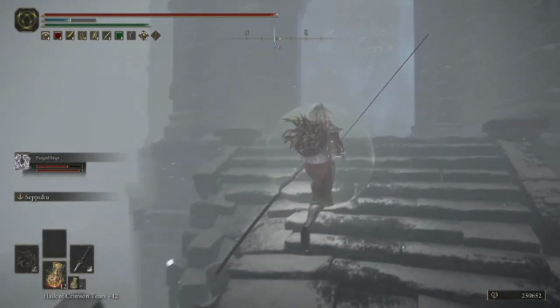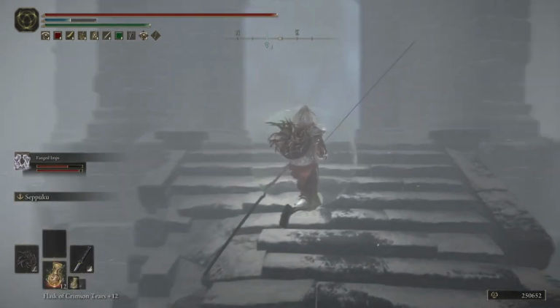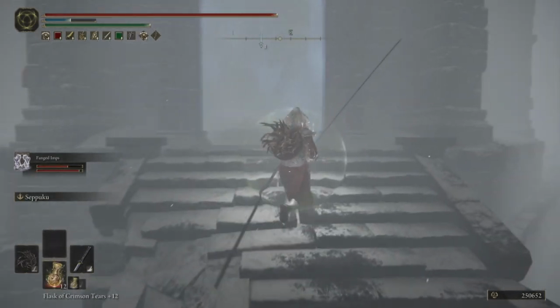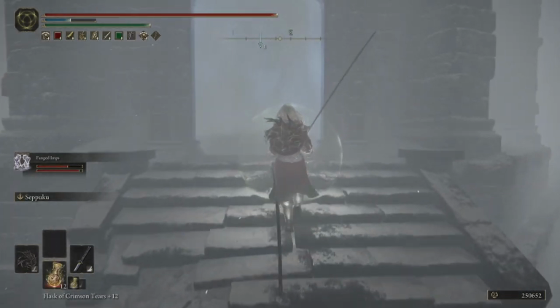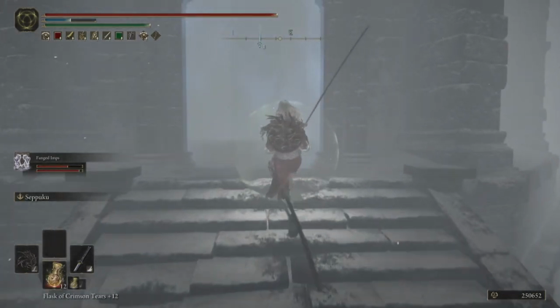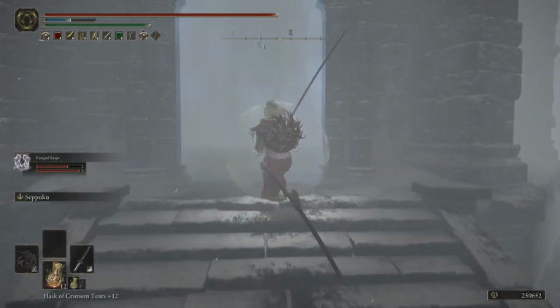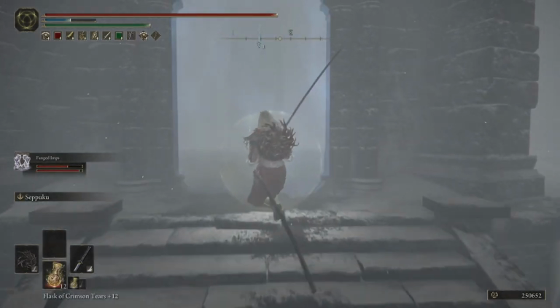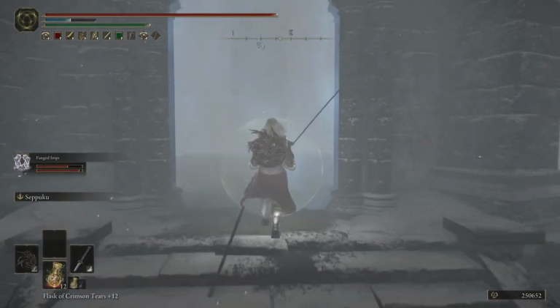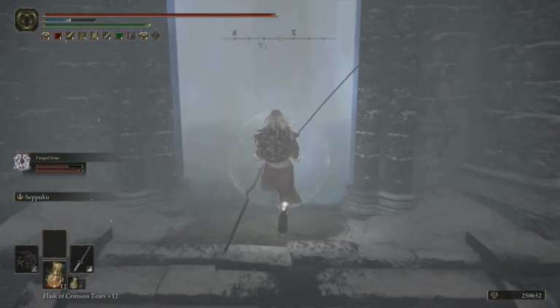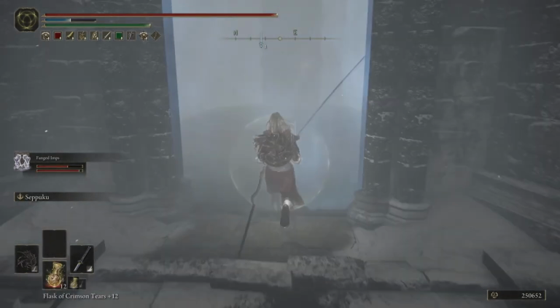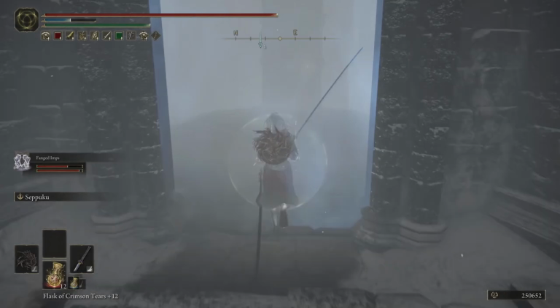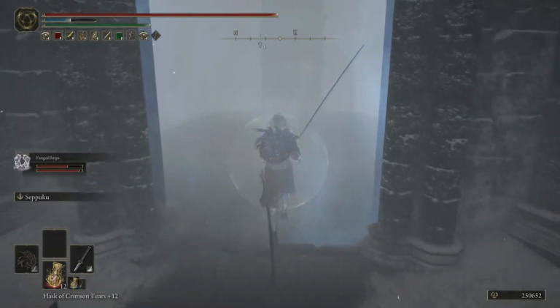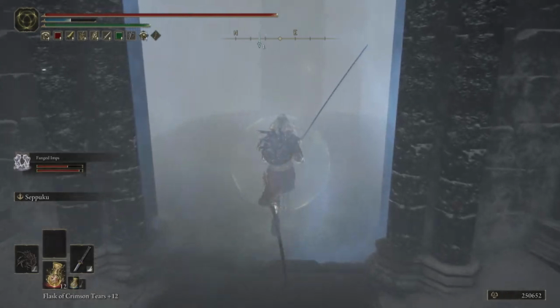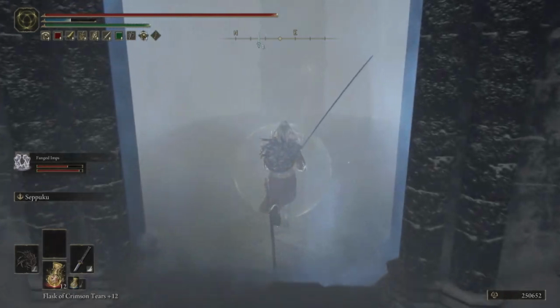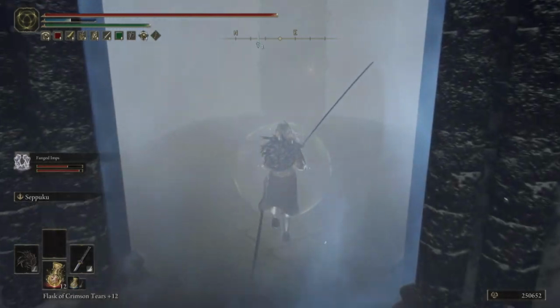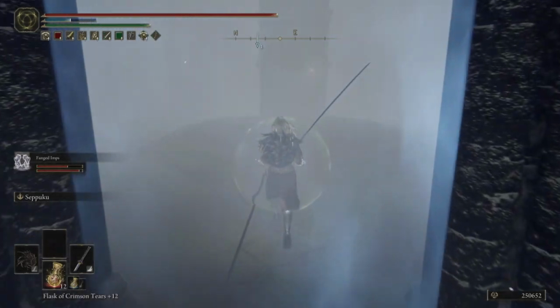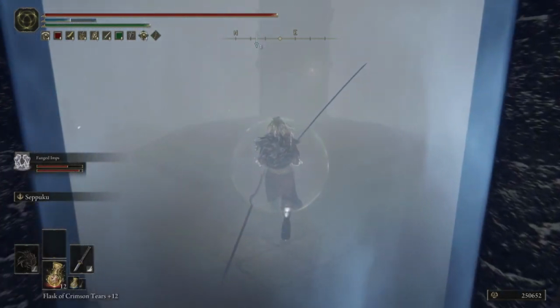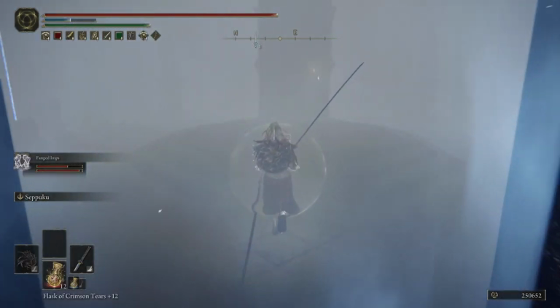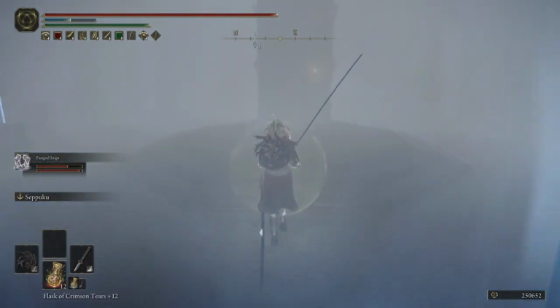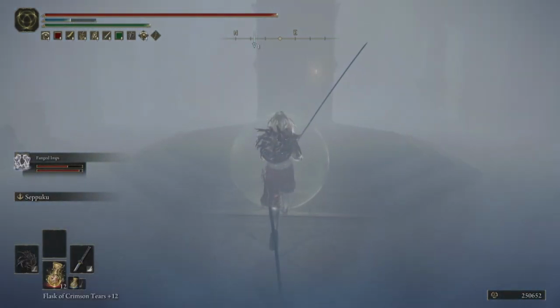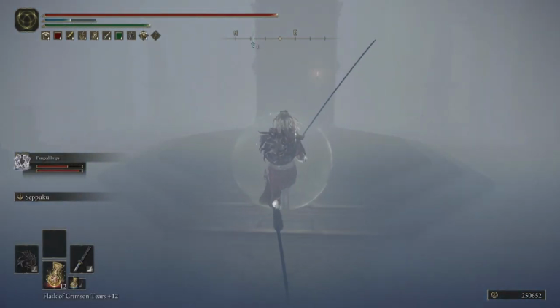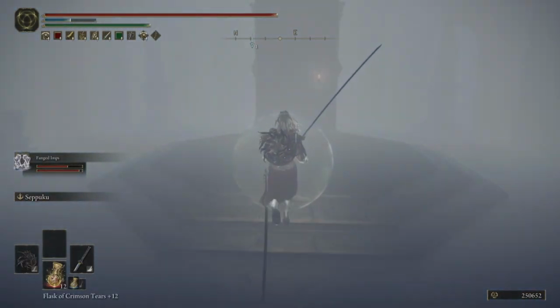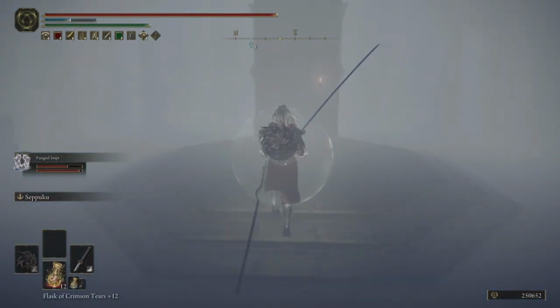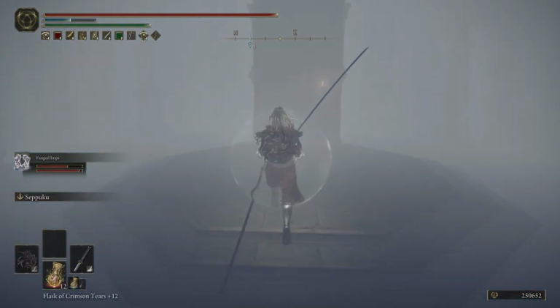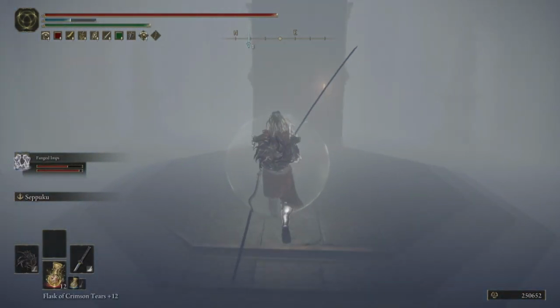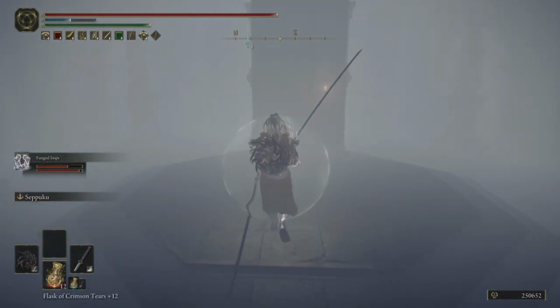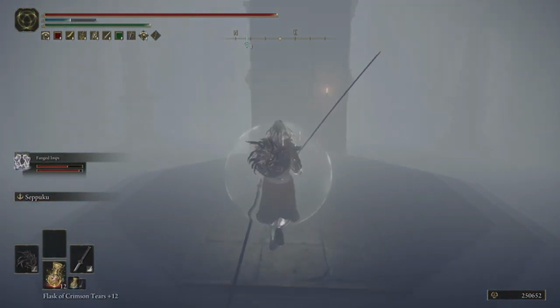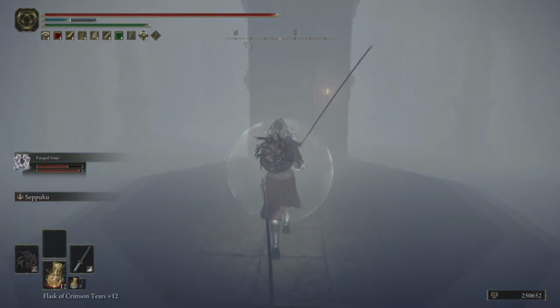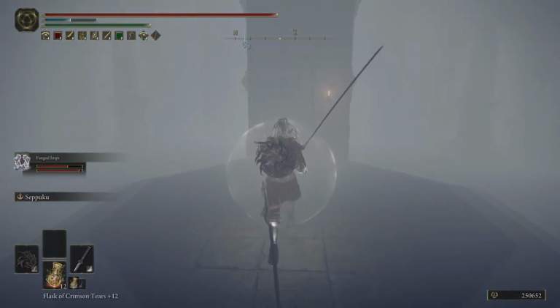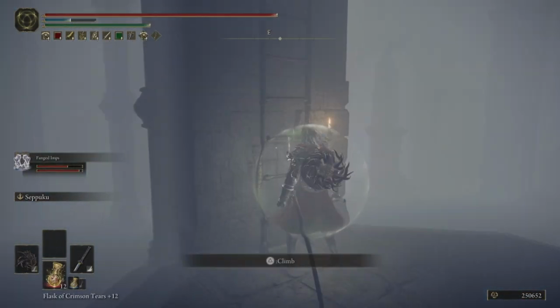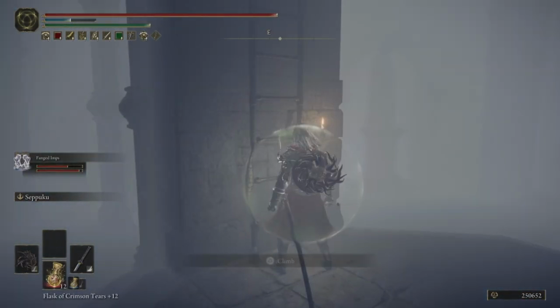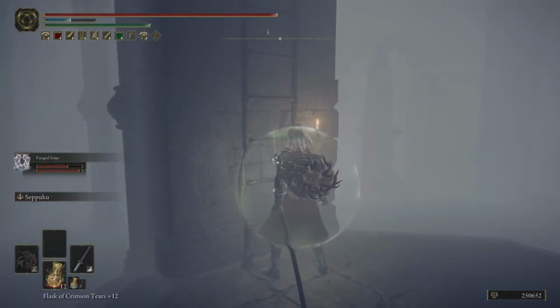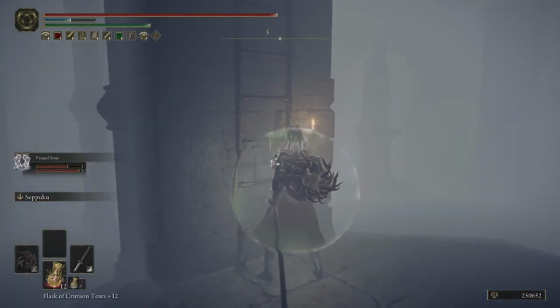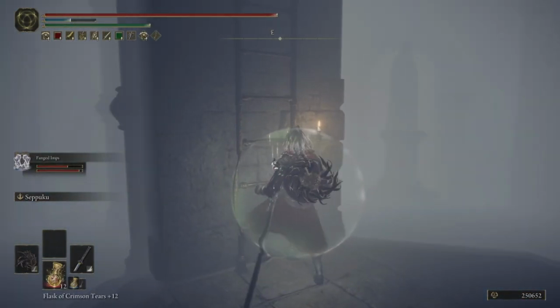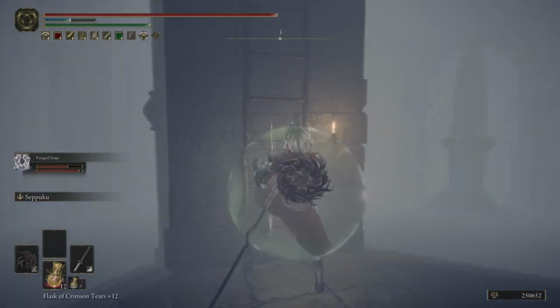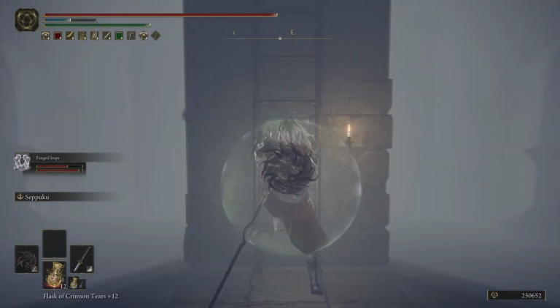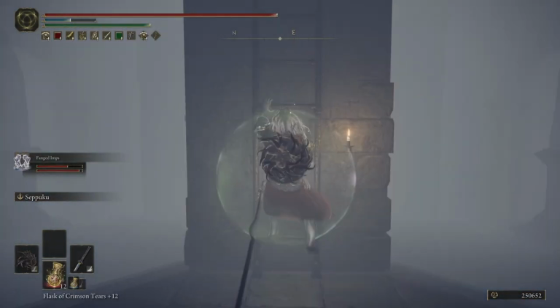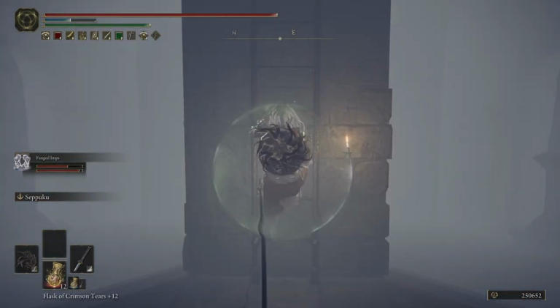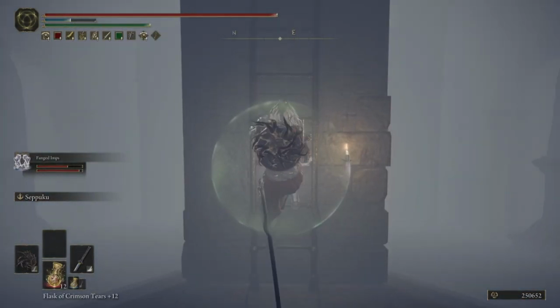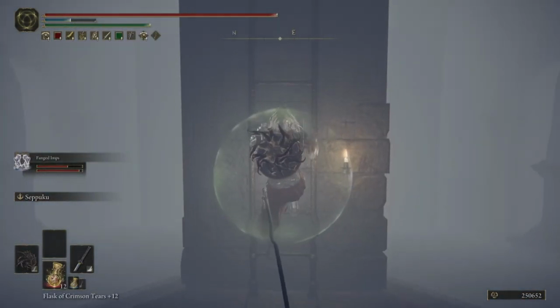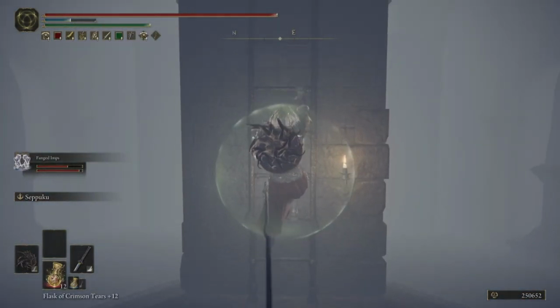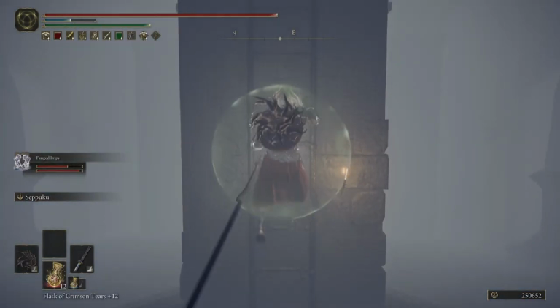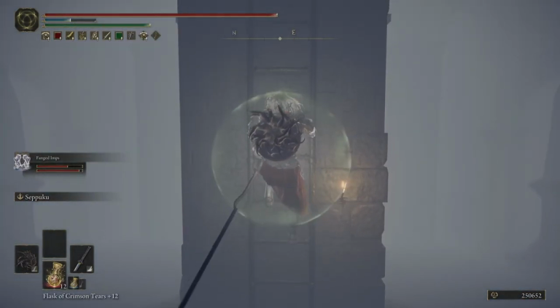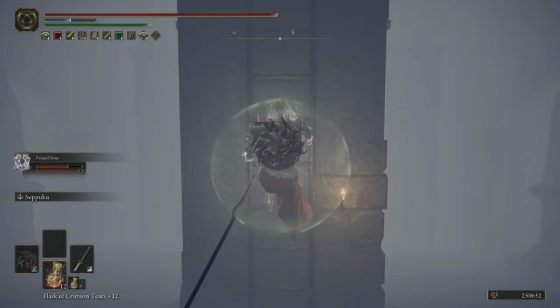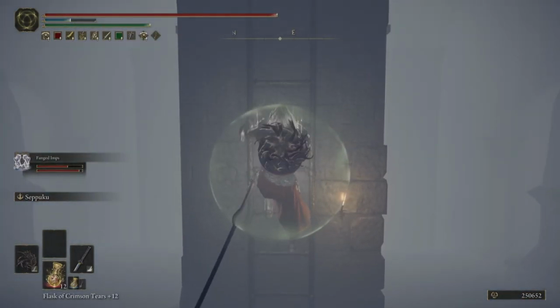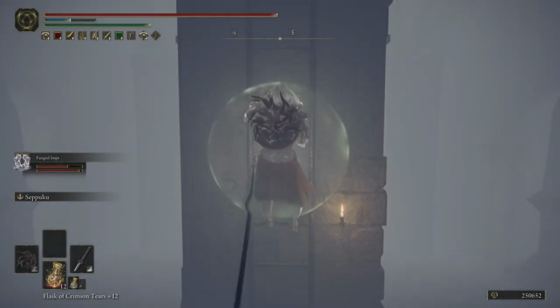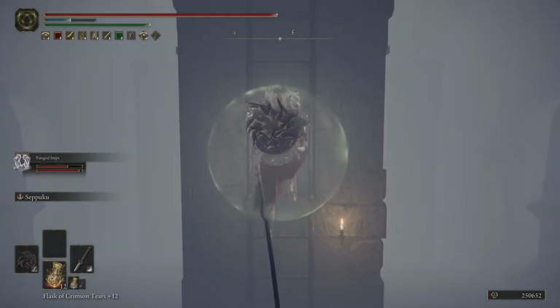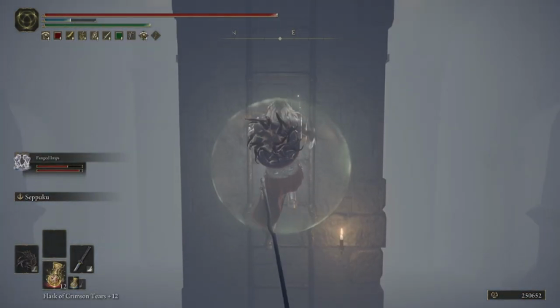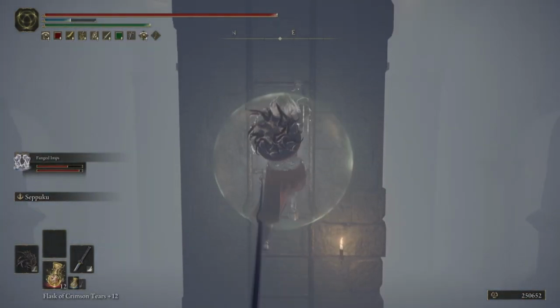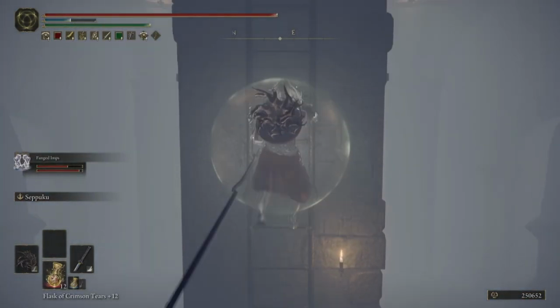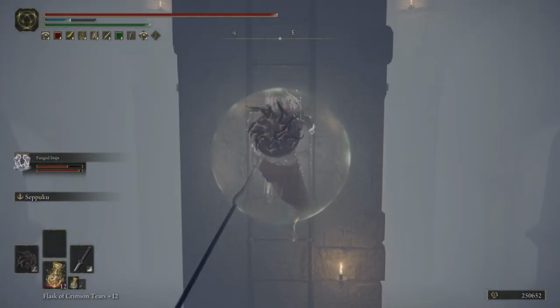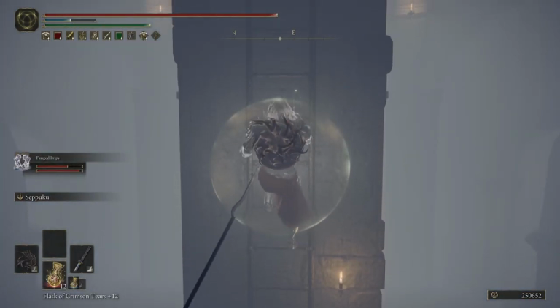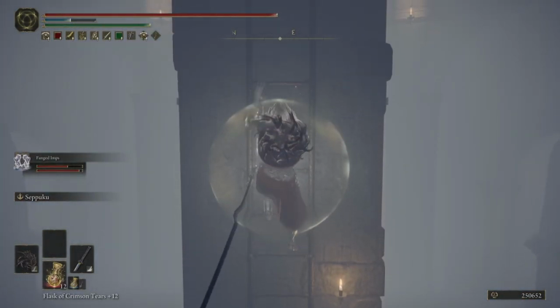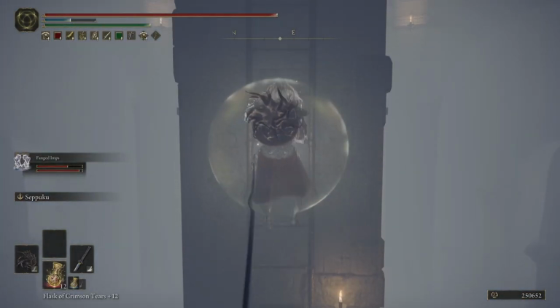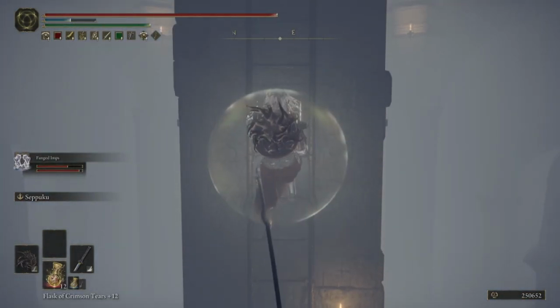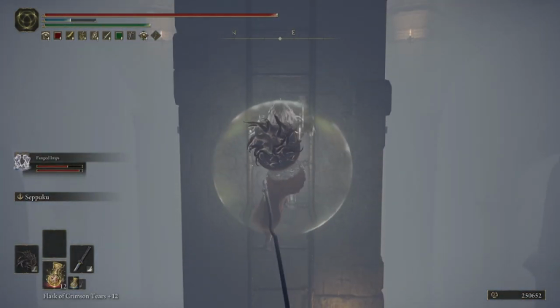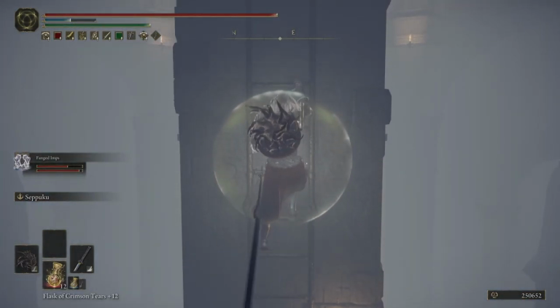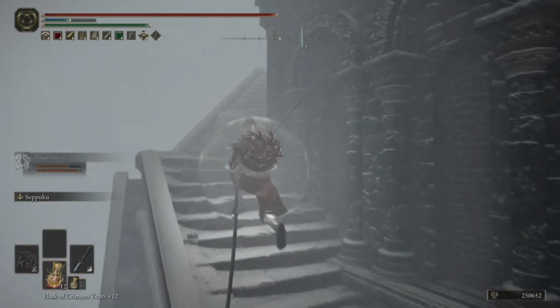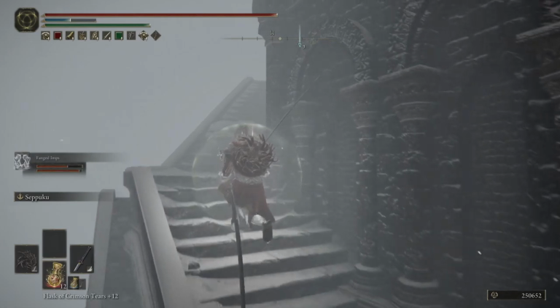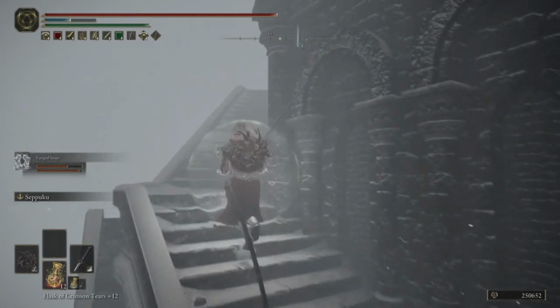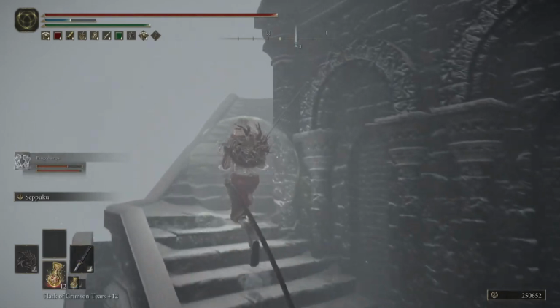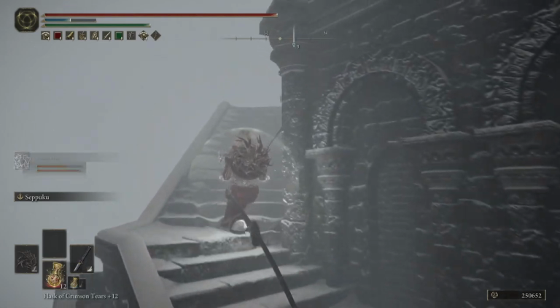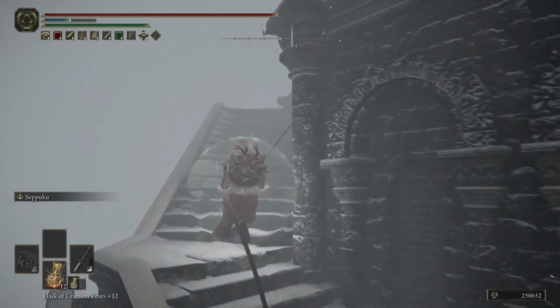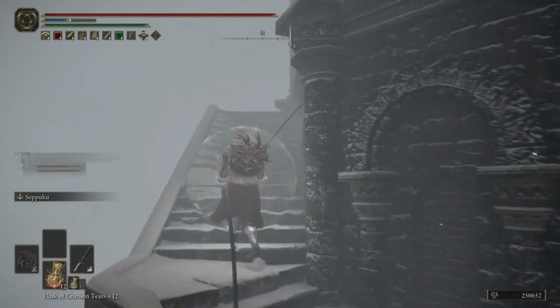The simplest way though is to use the fanged imp ashes. These can be bought from the isolated merchant near the academy.